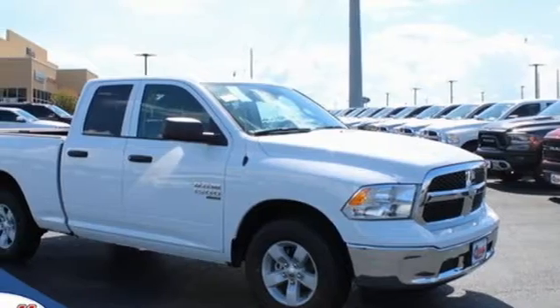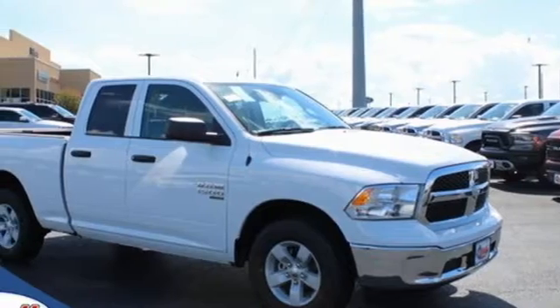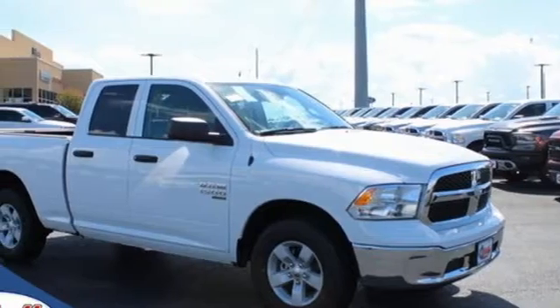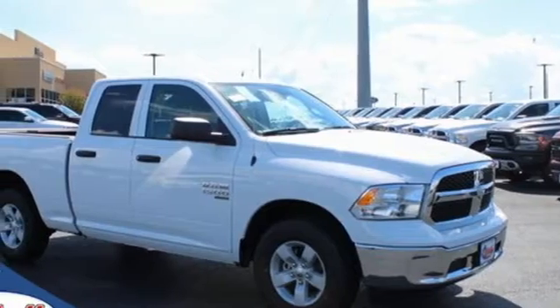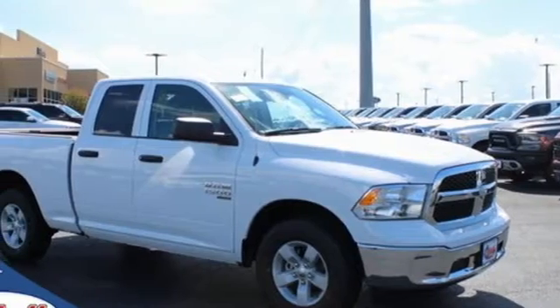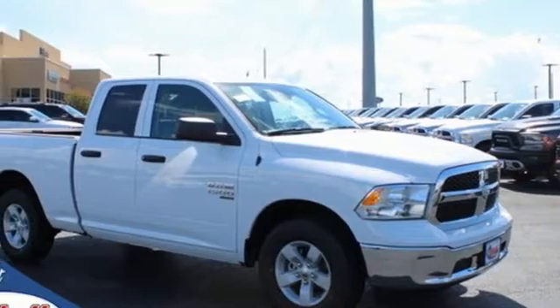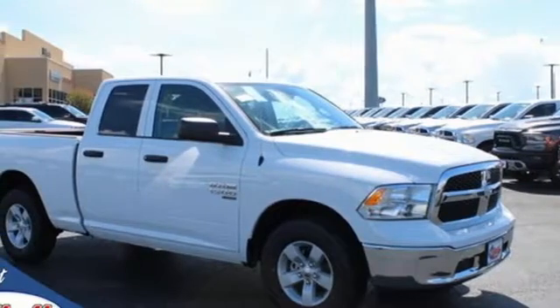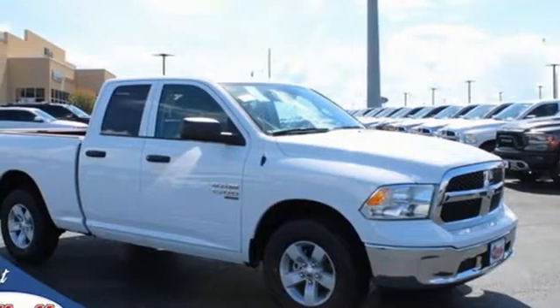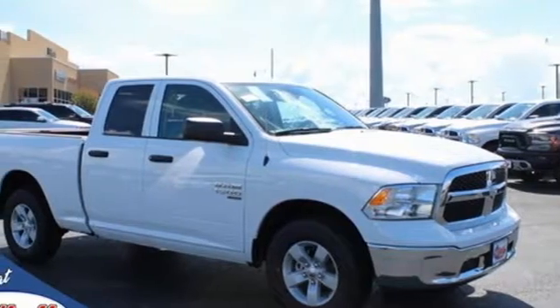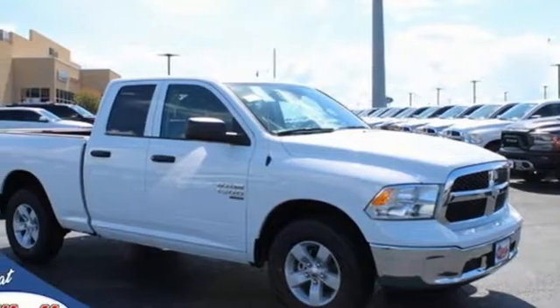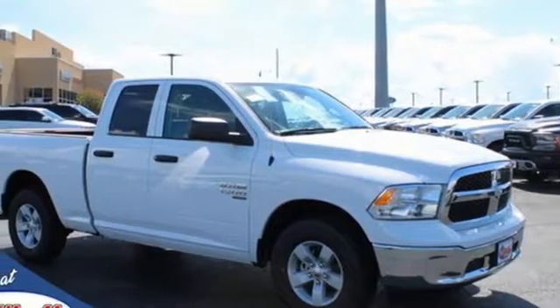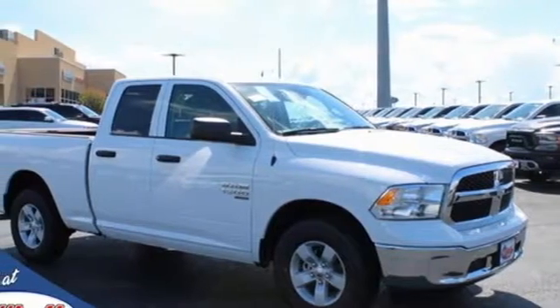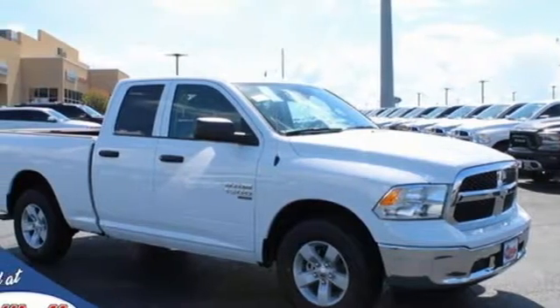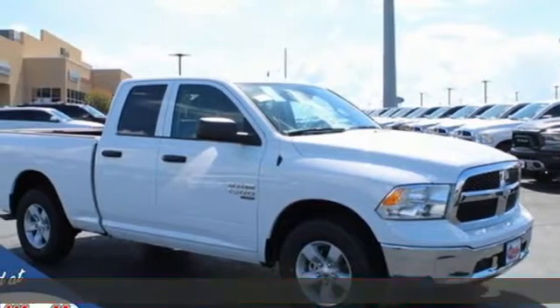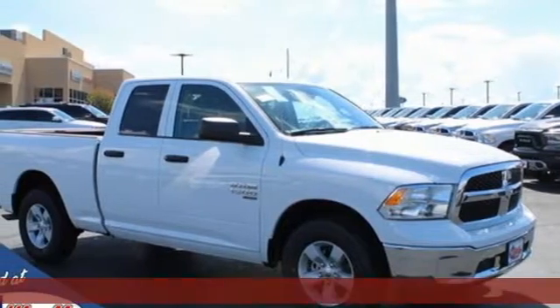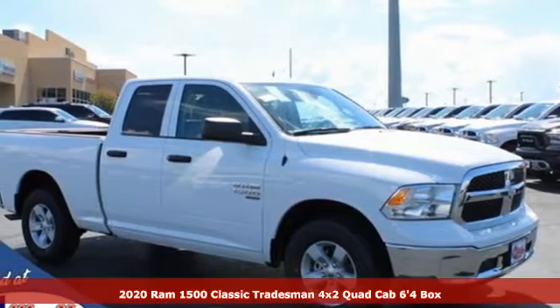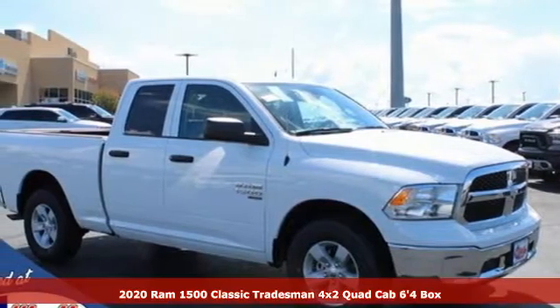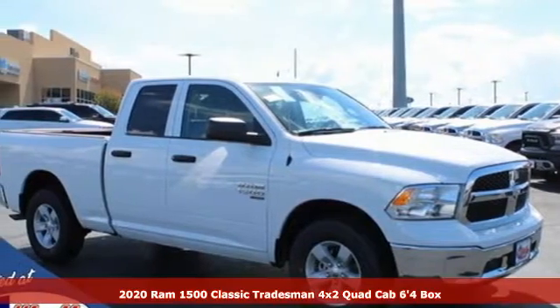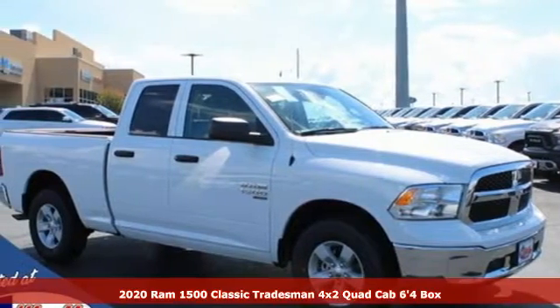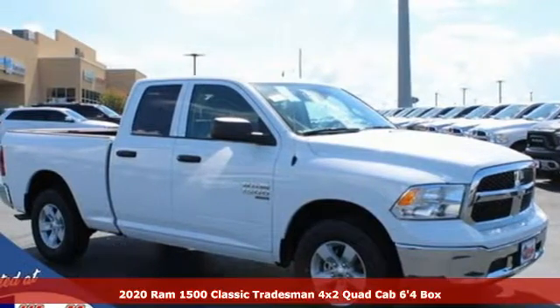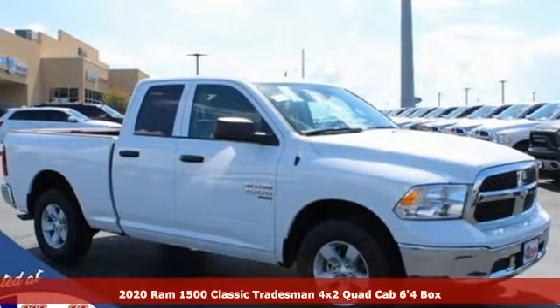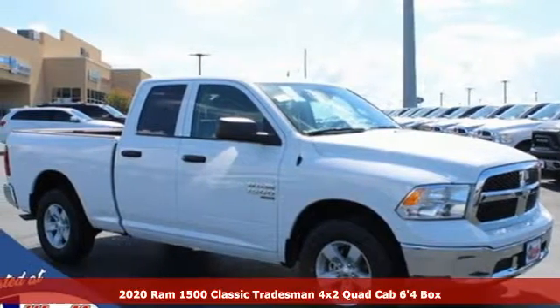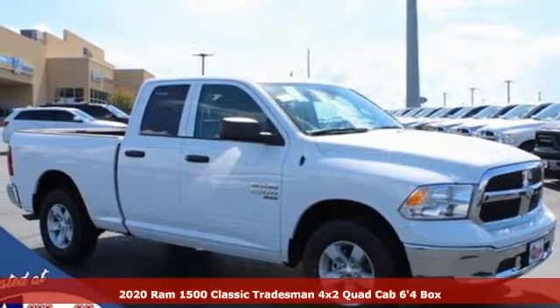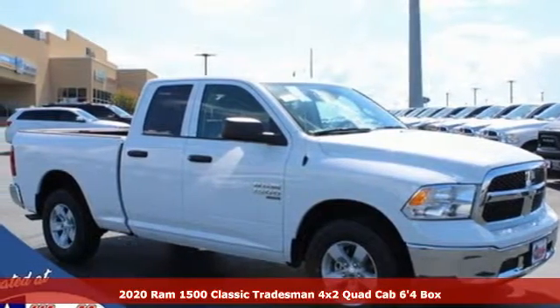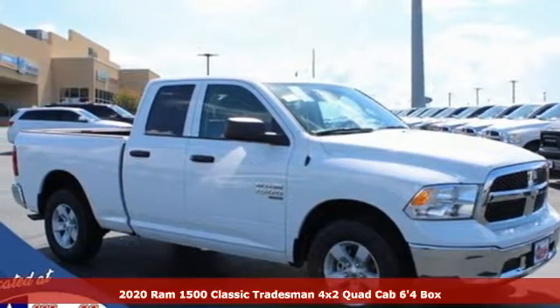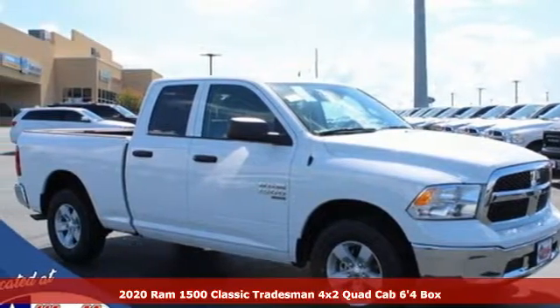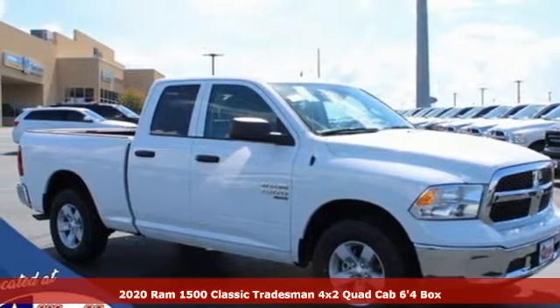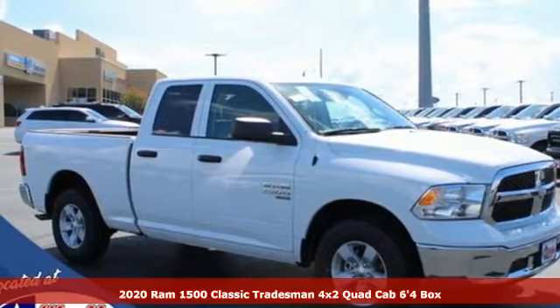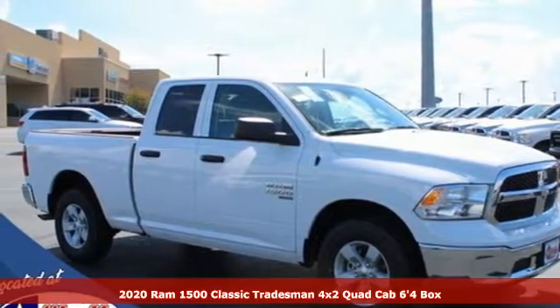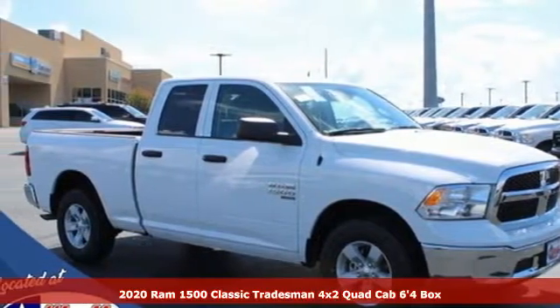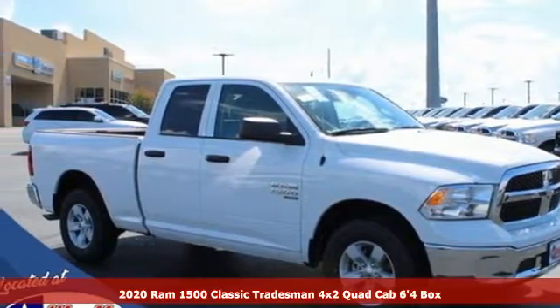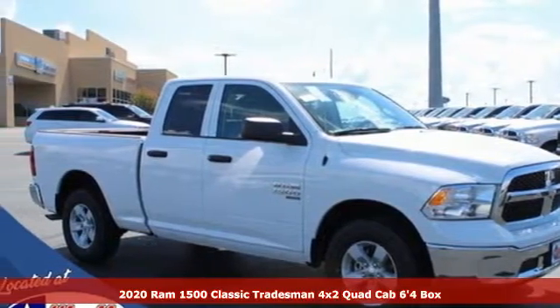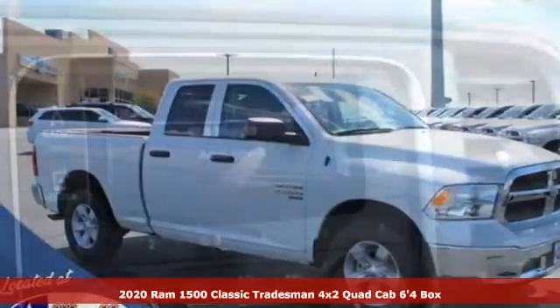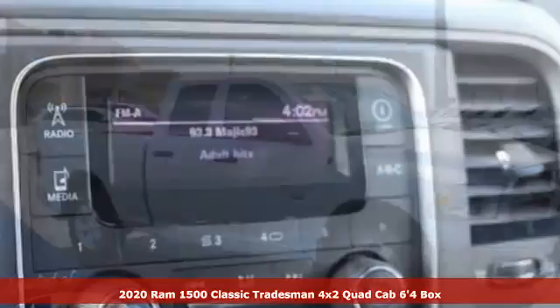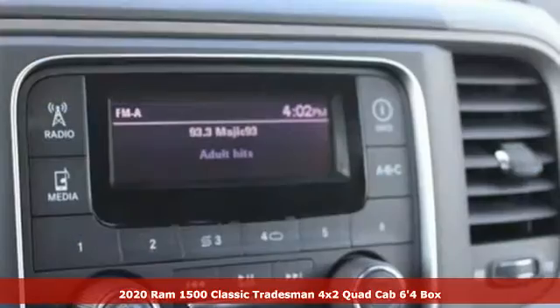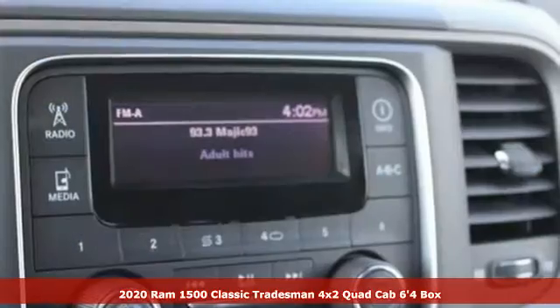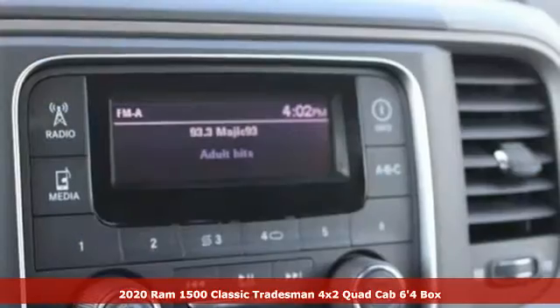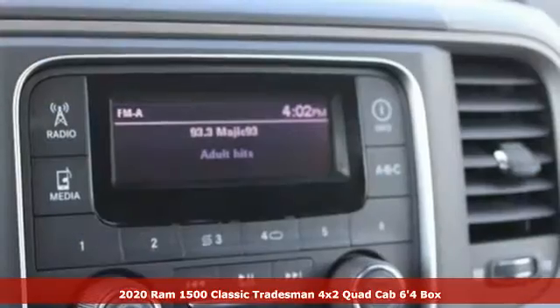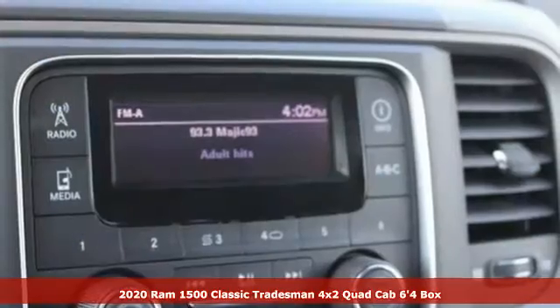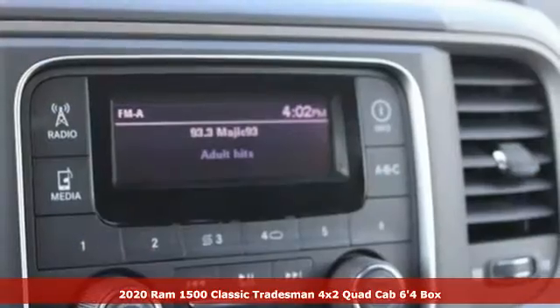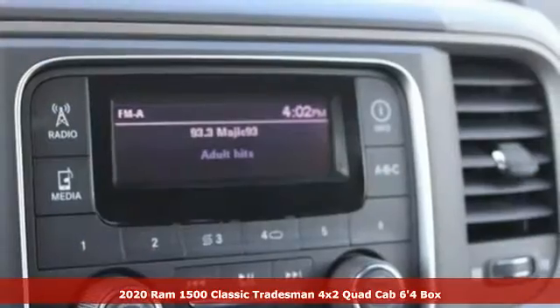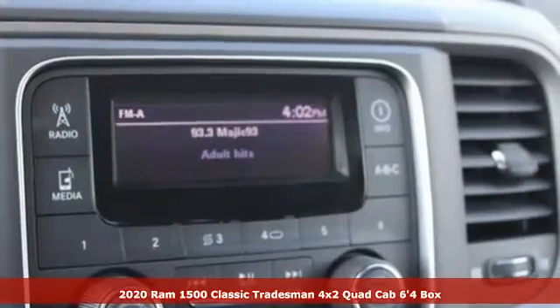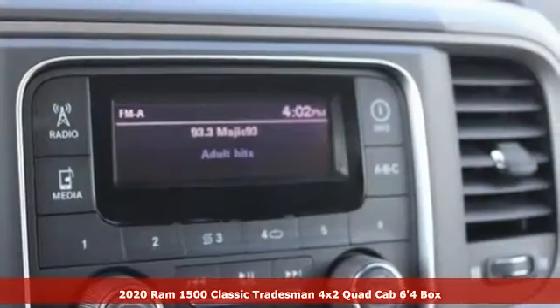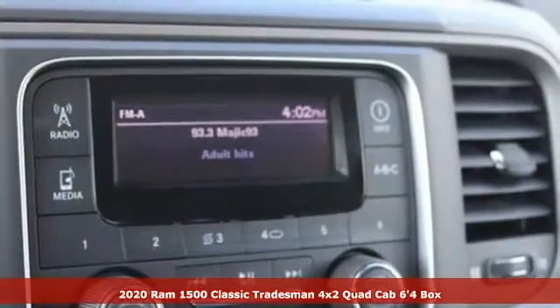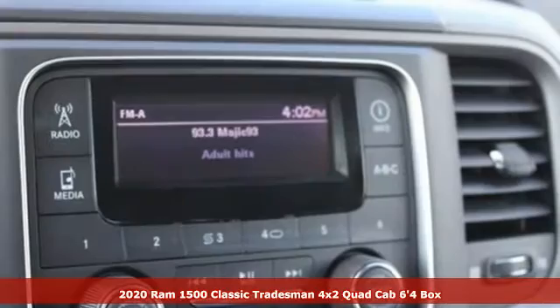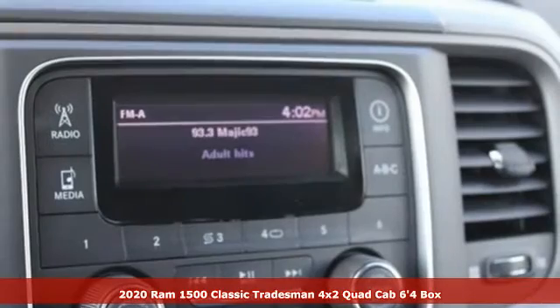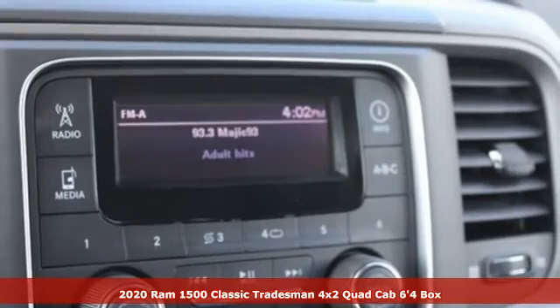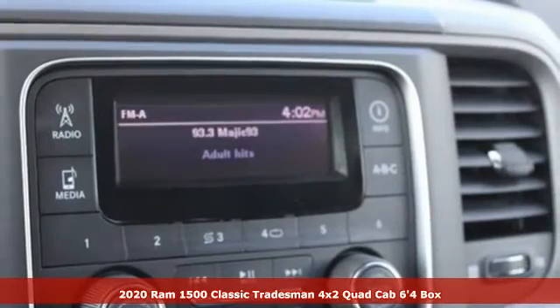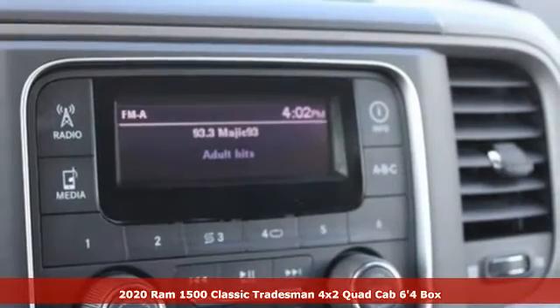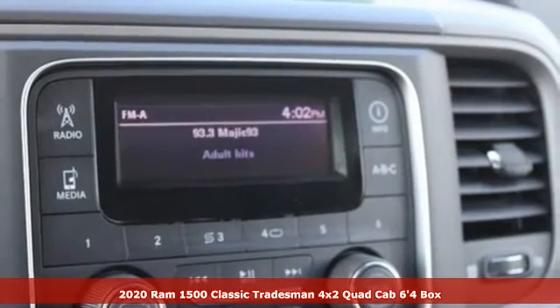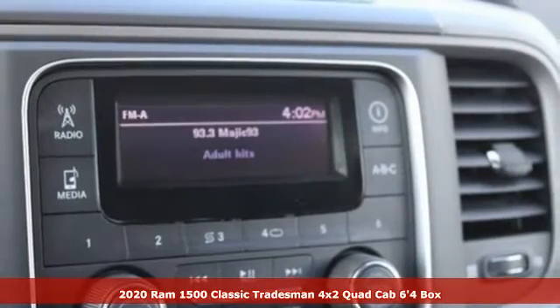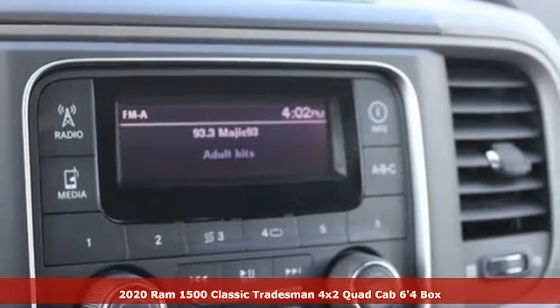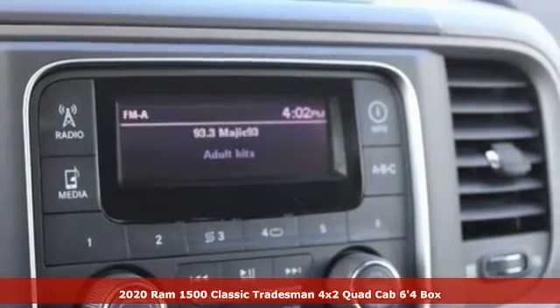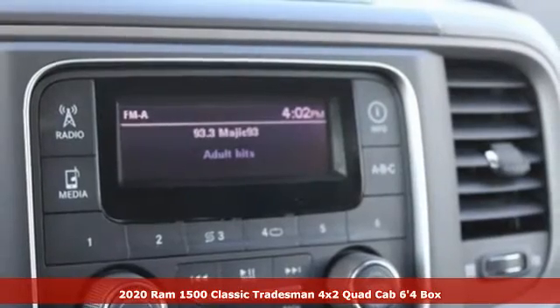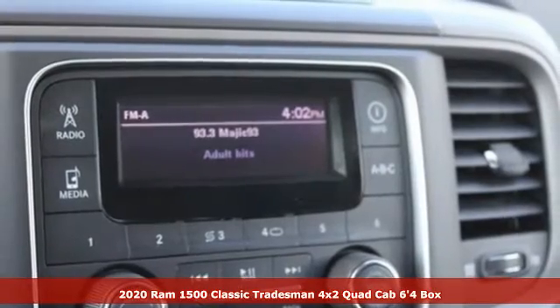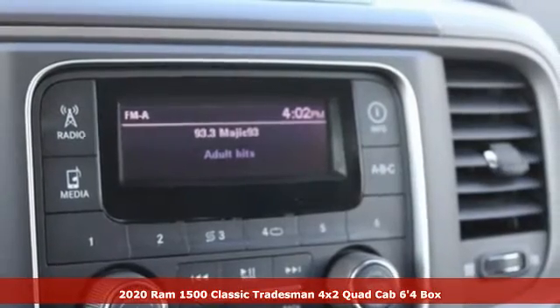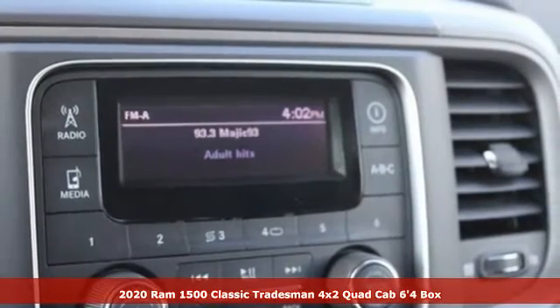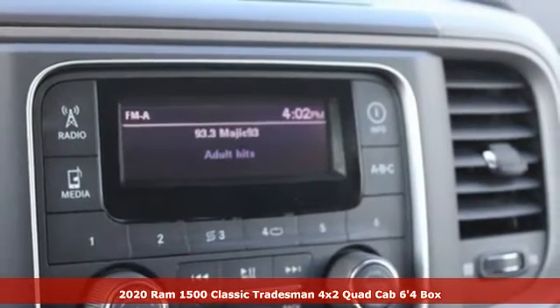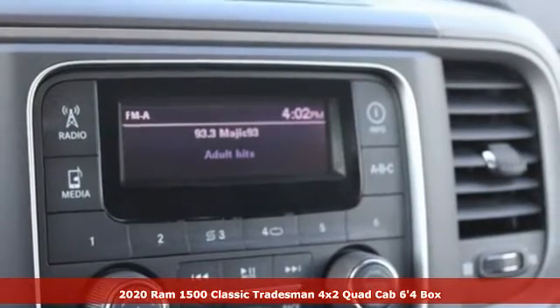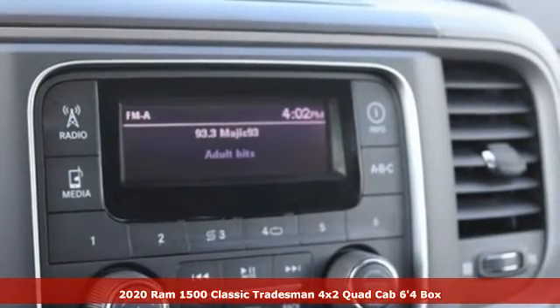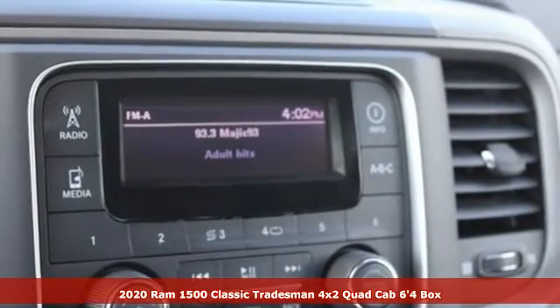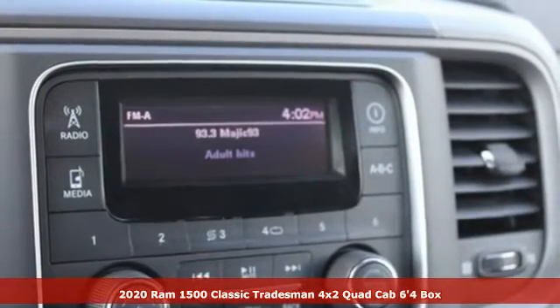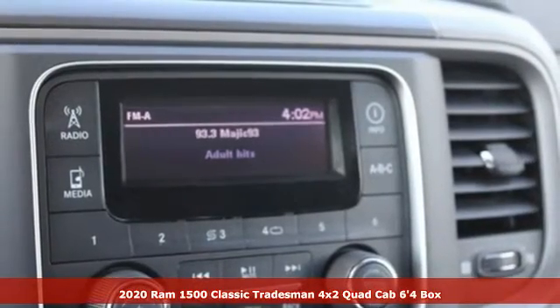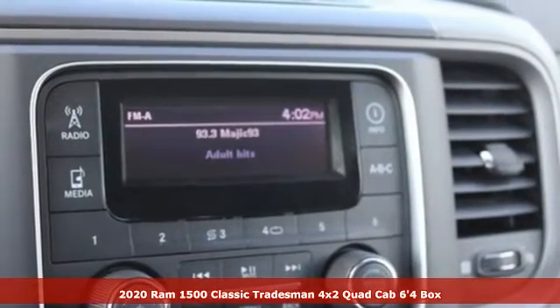It's a new 2020 Ram 1500 Classic. Engineered to get things done. Engineered to be a Ram.